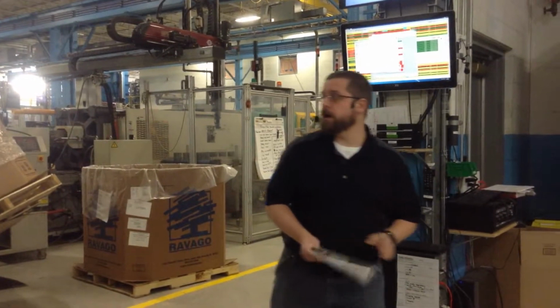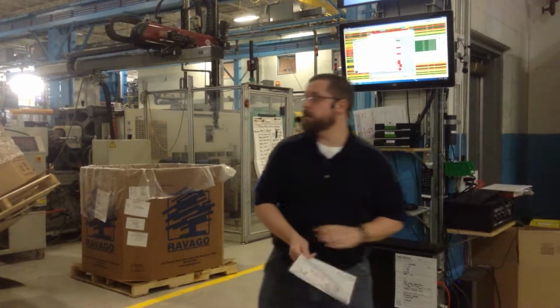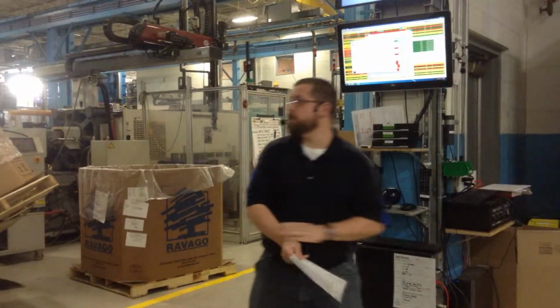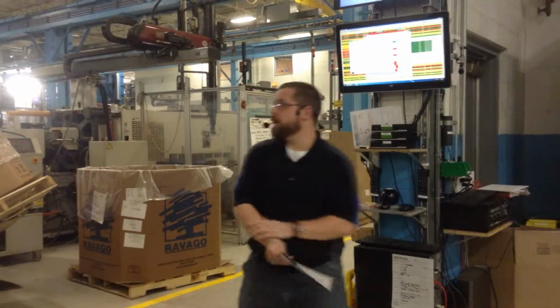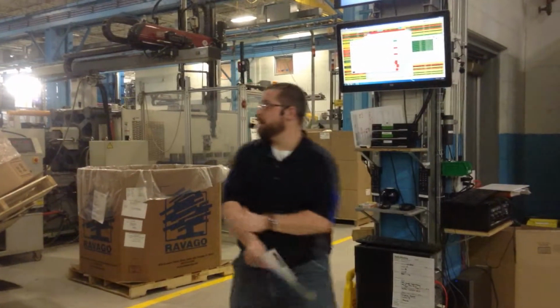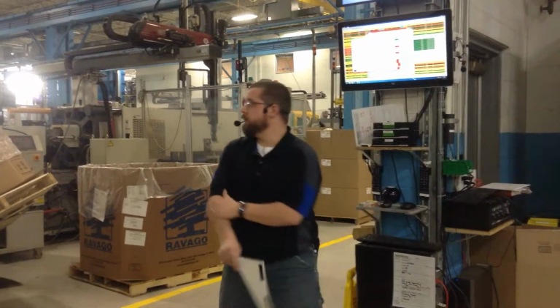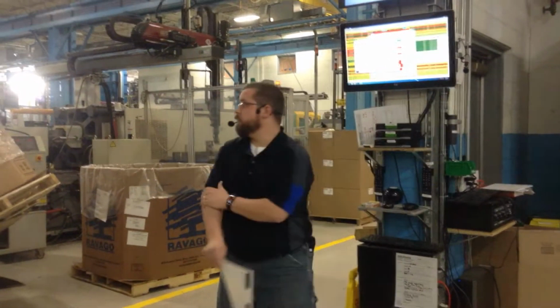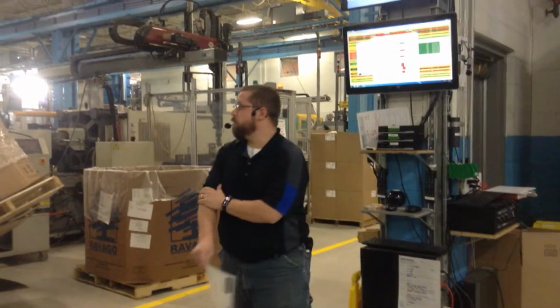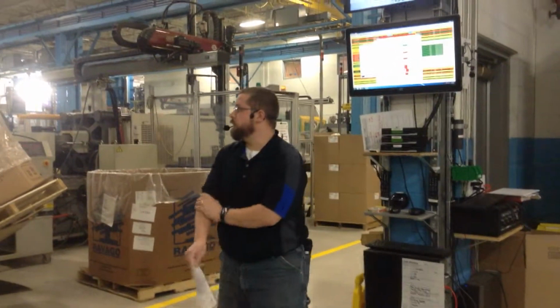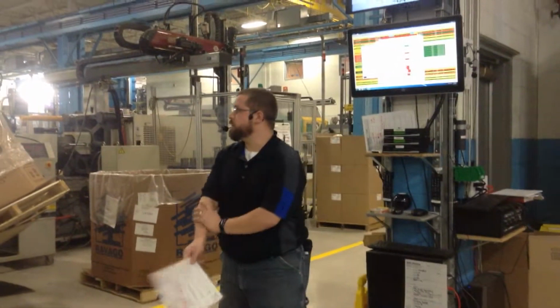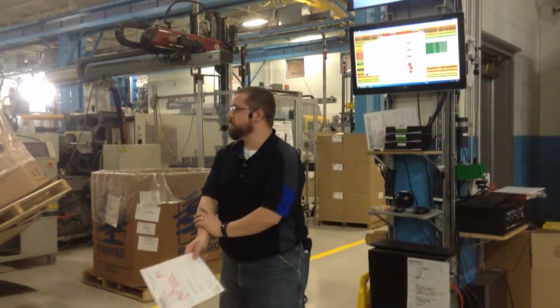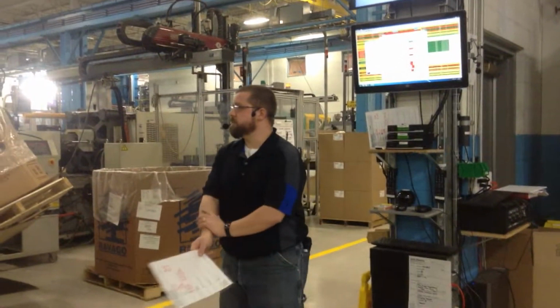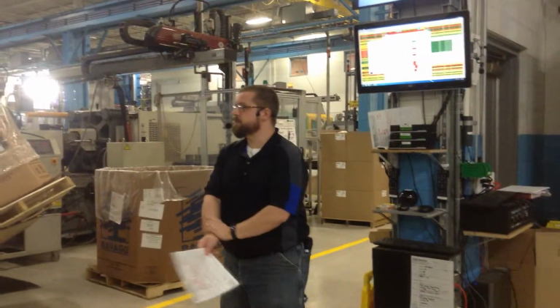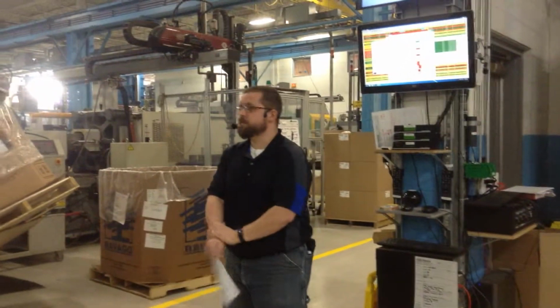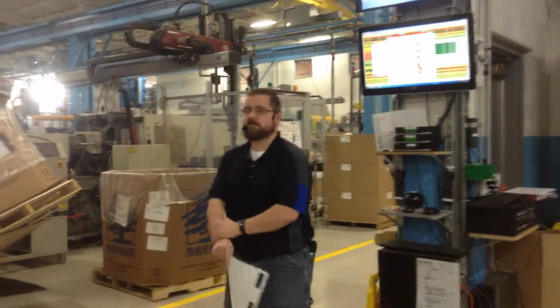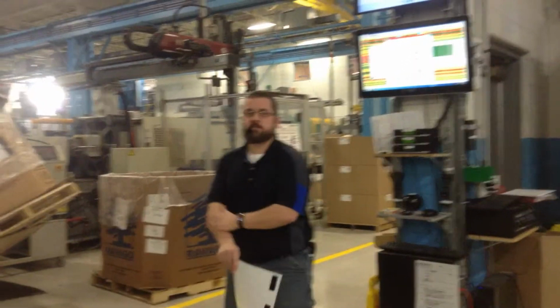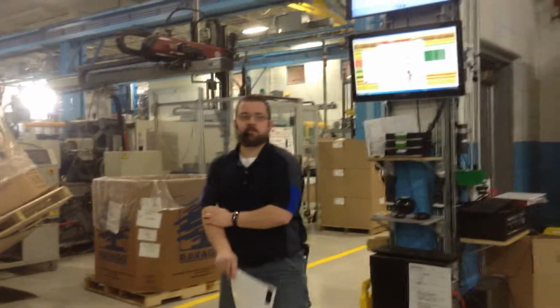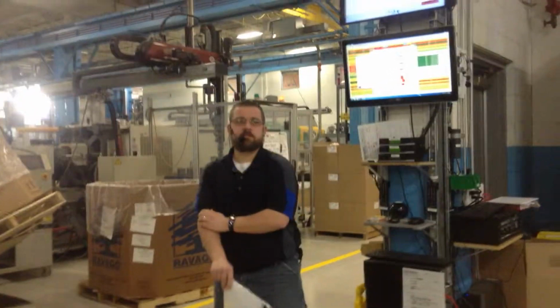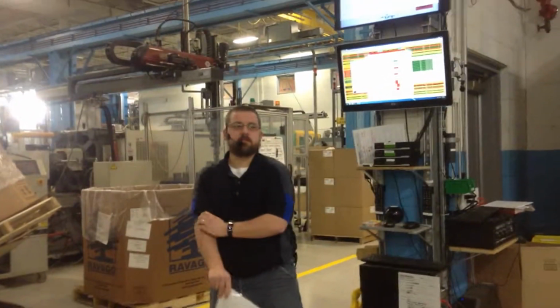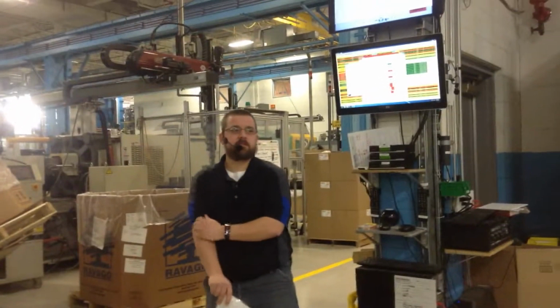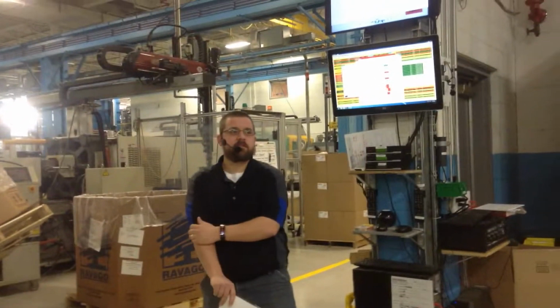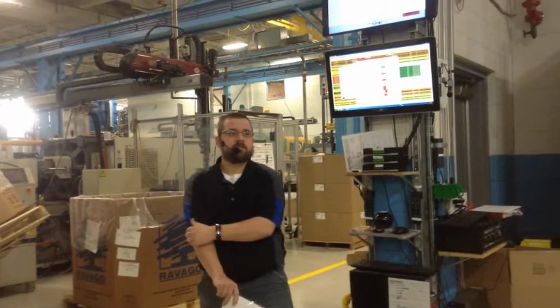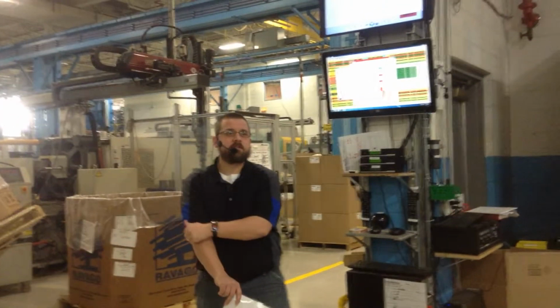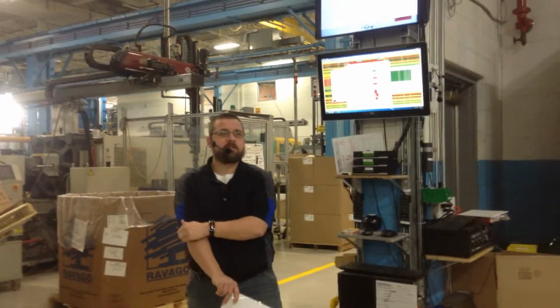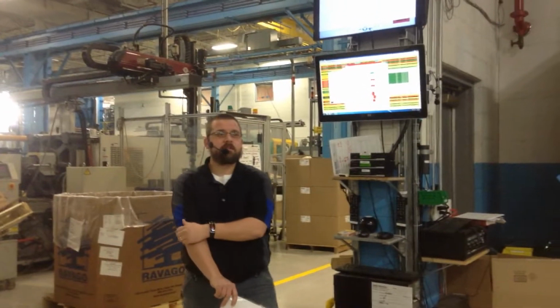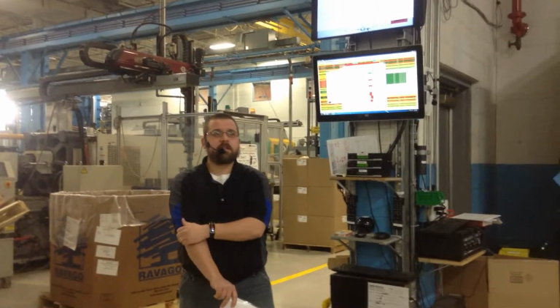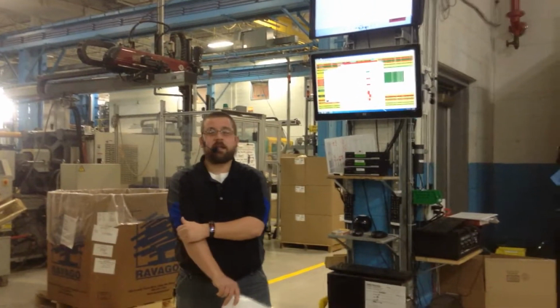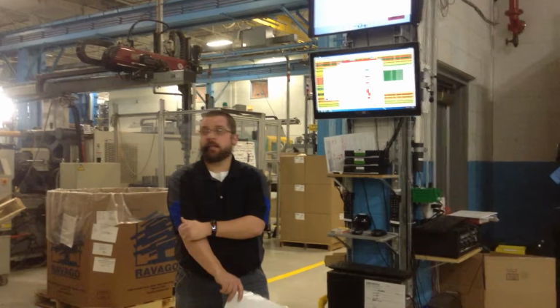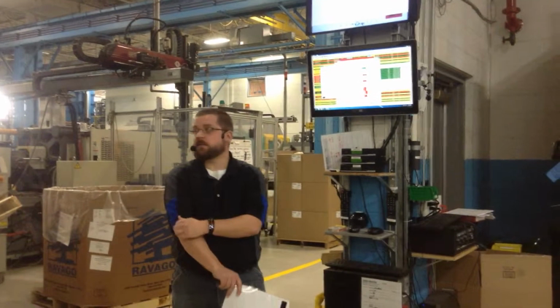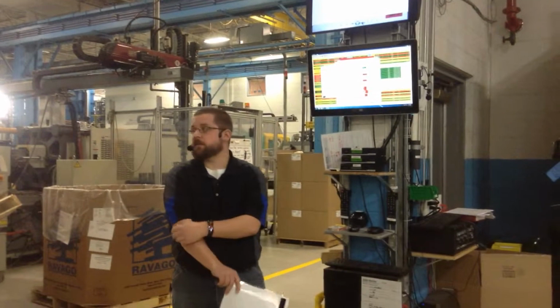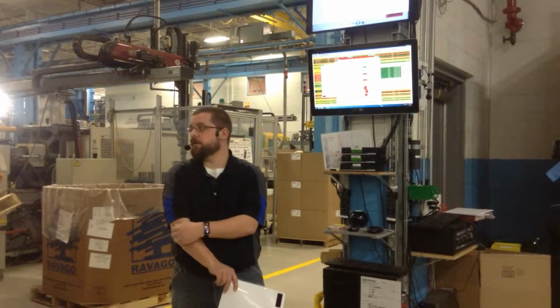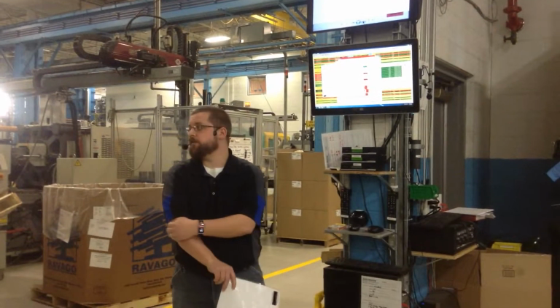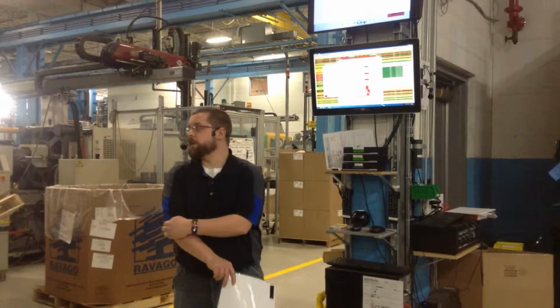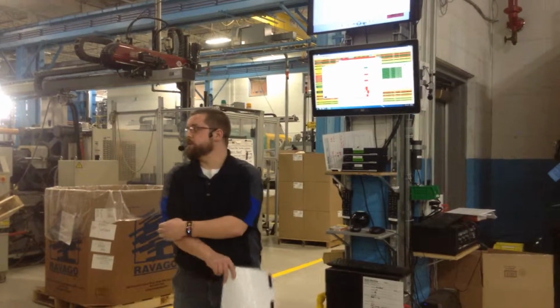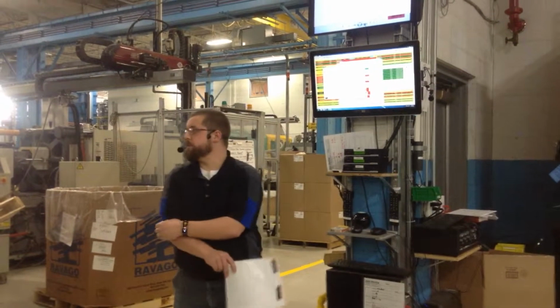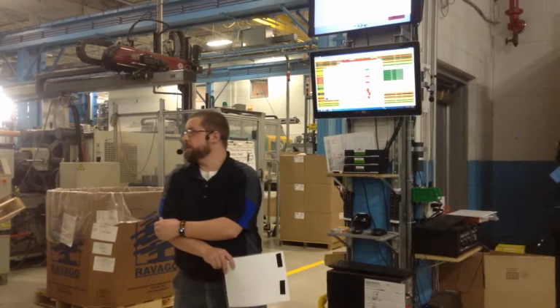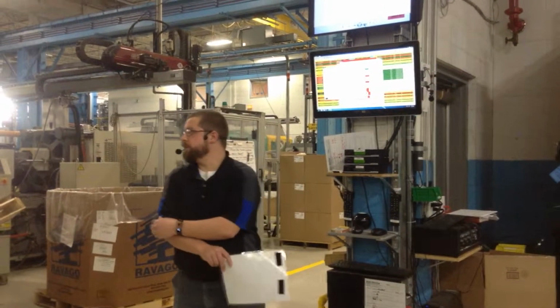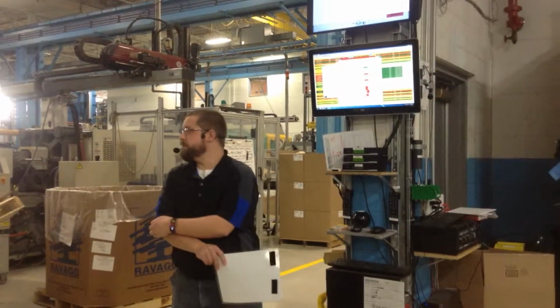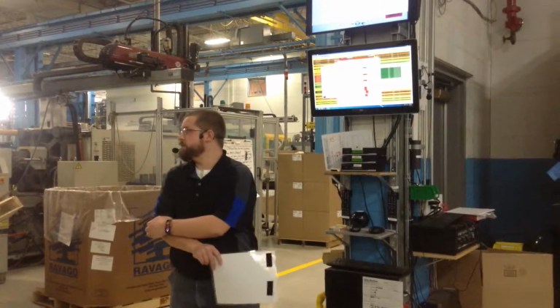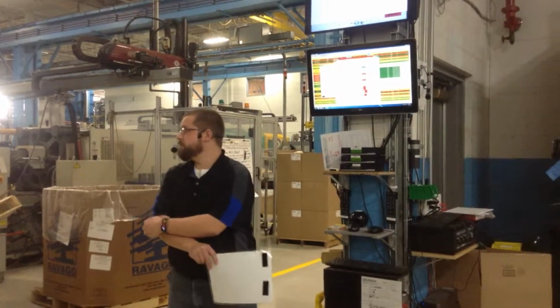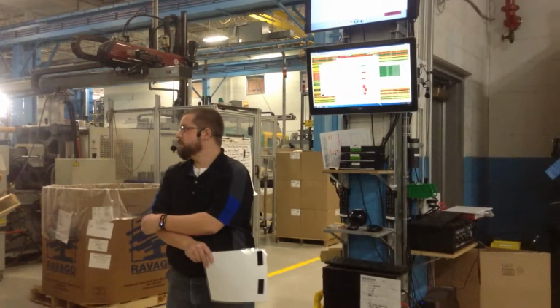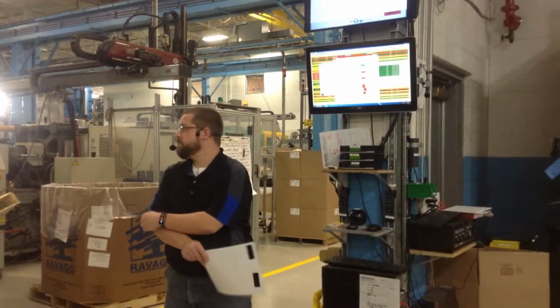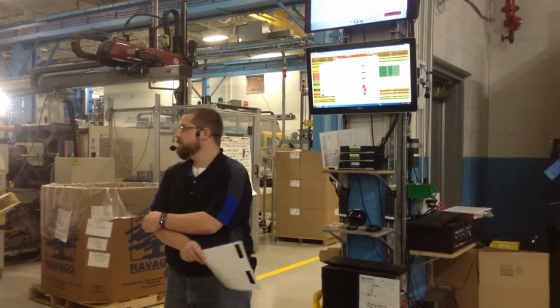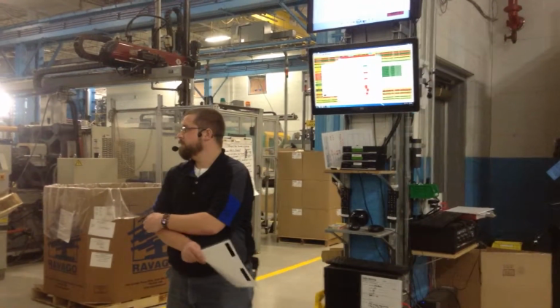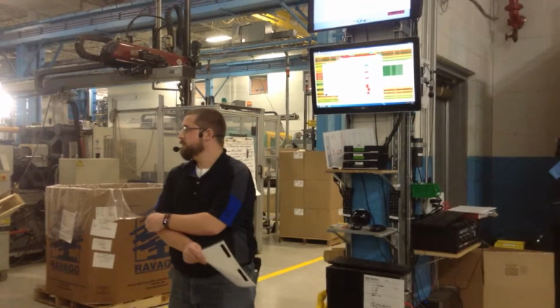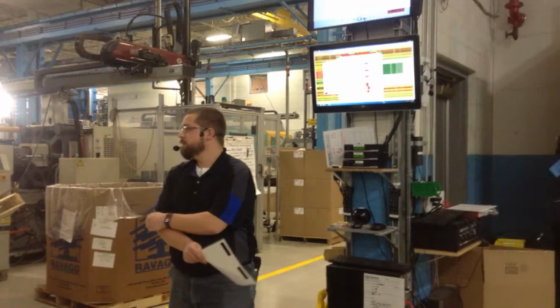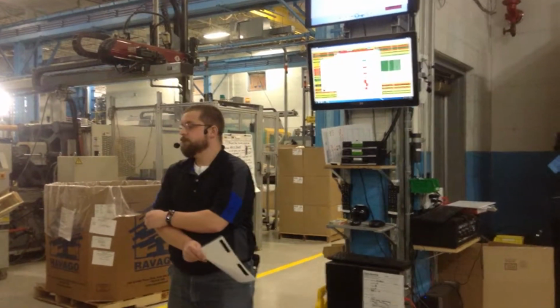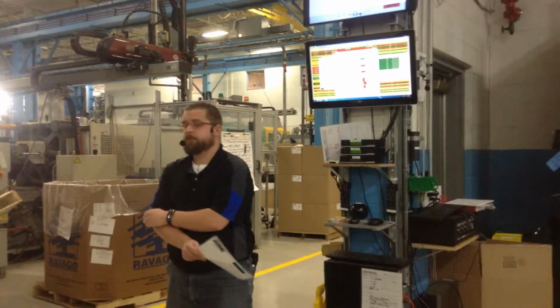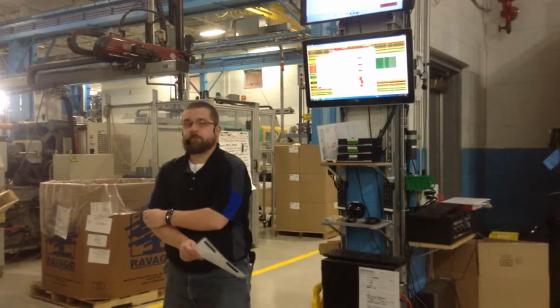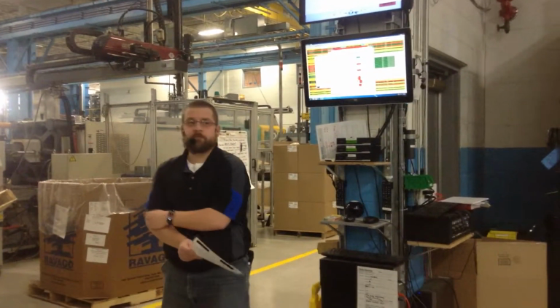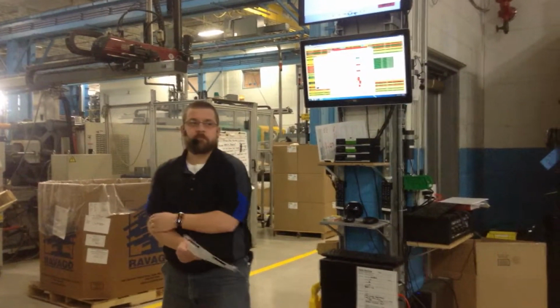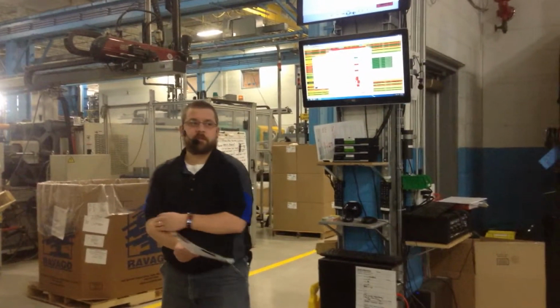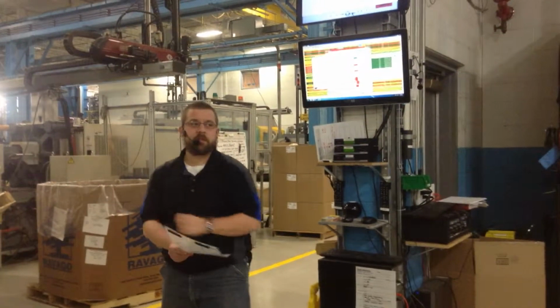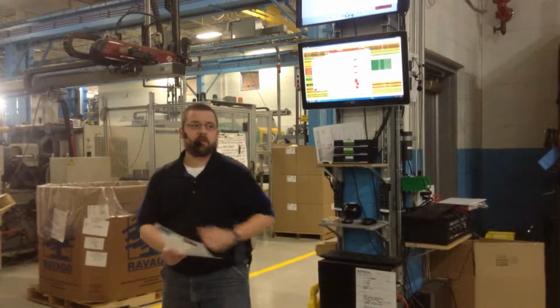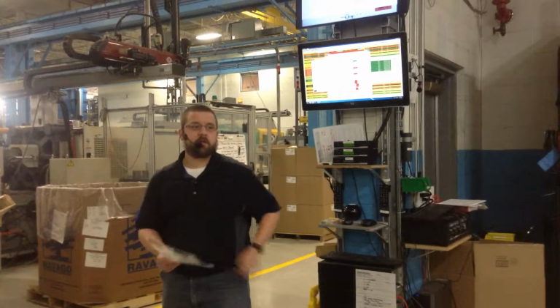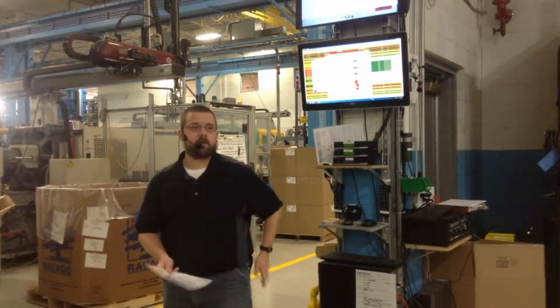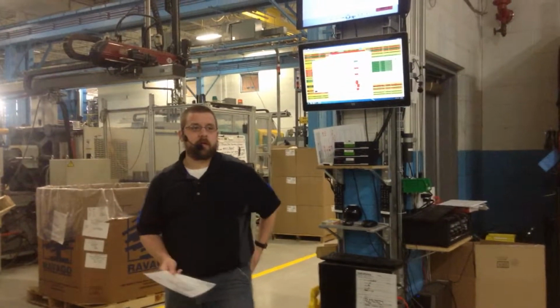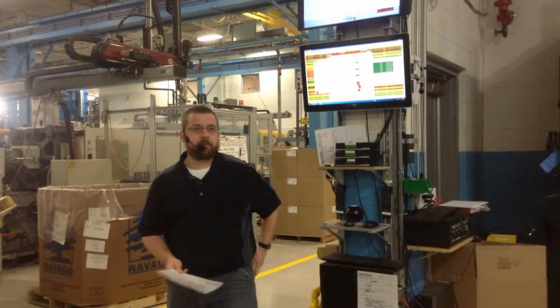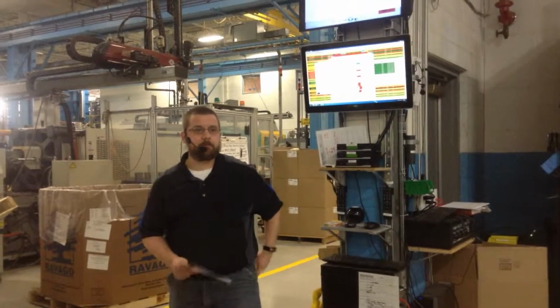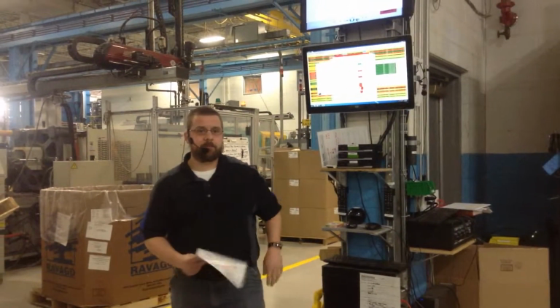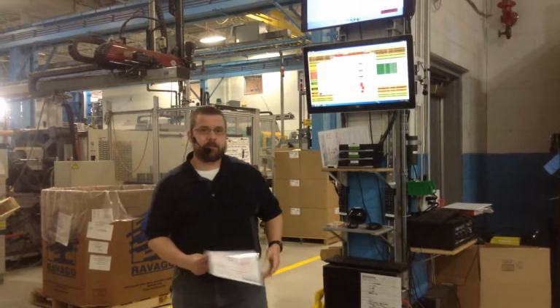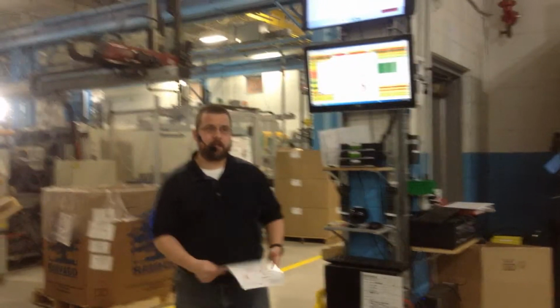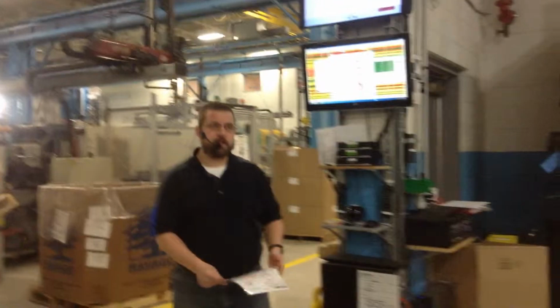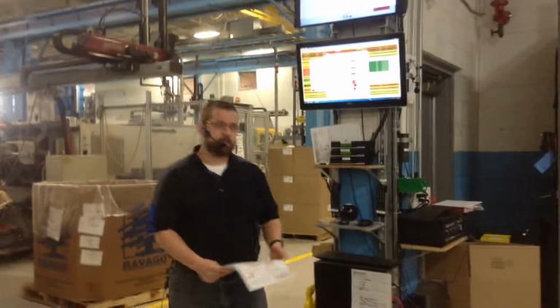Anybody have any questions? Any safety concerns? Okay, thank you.